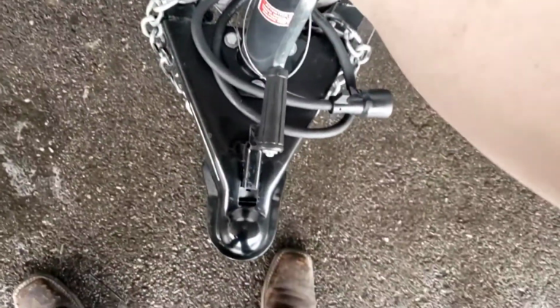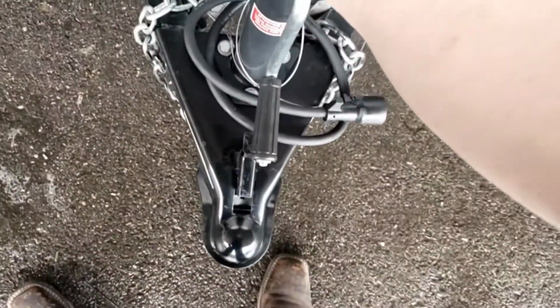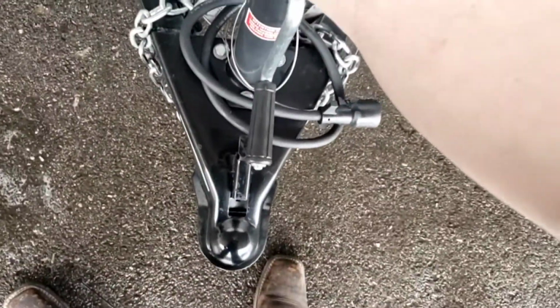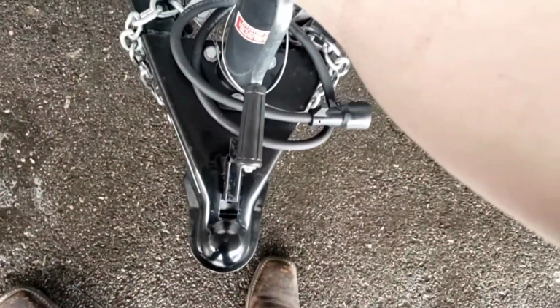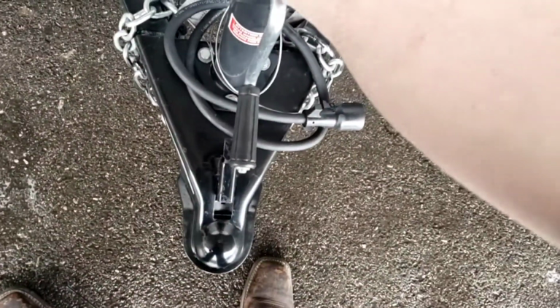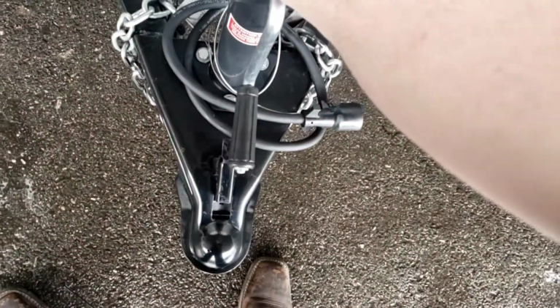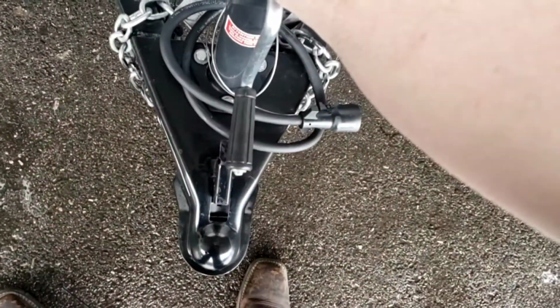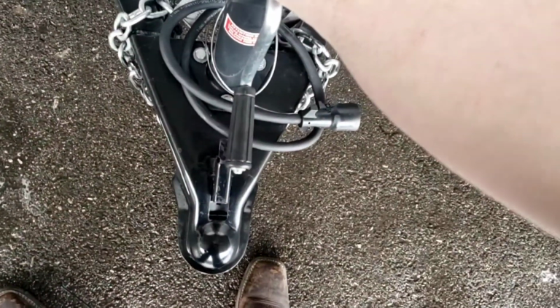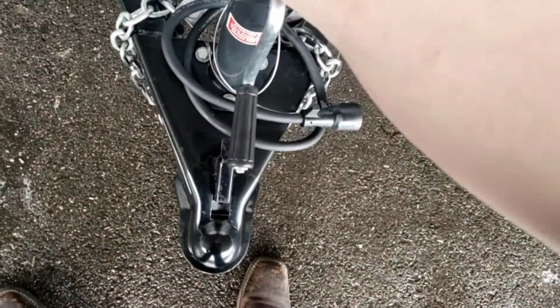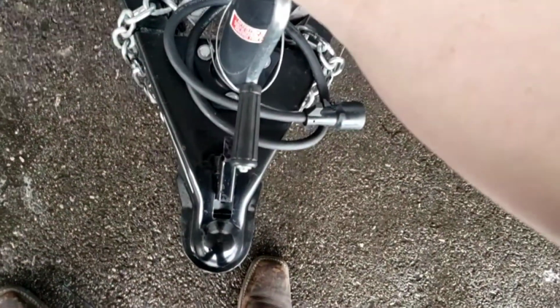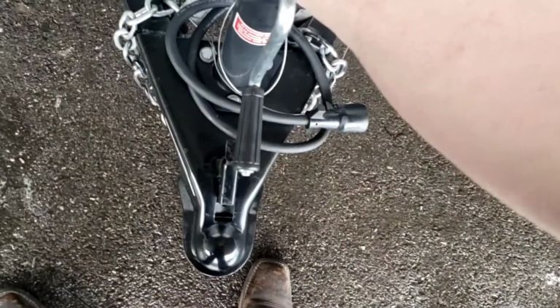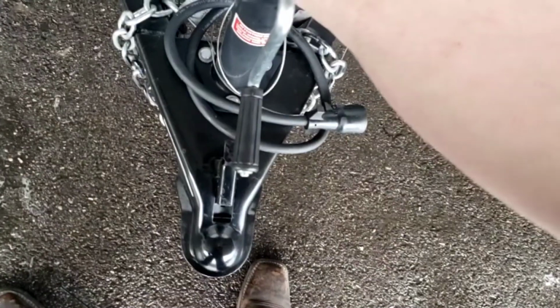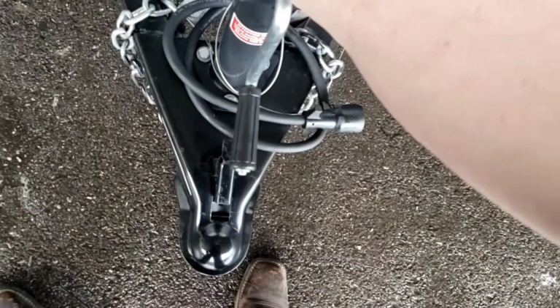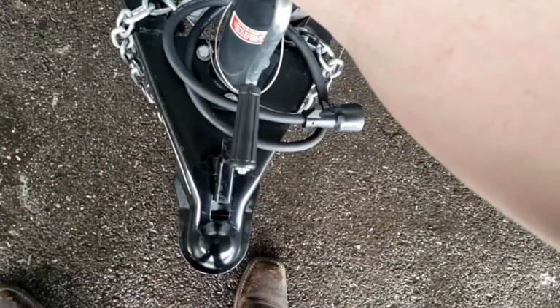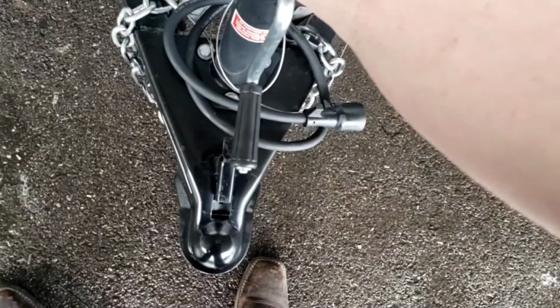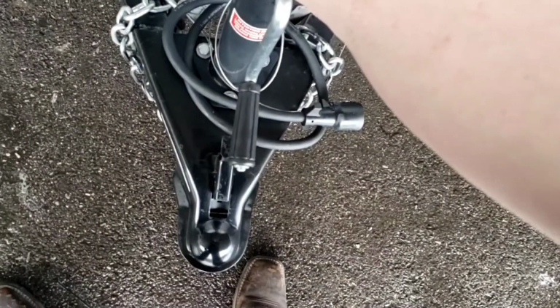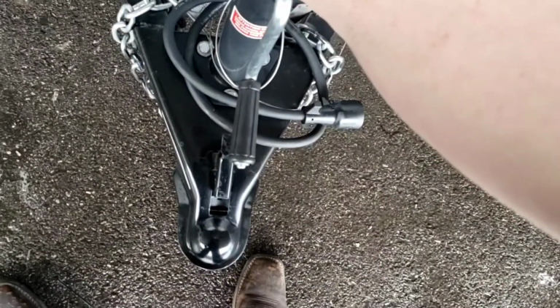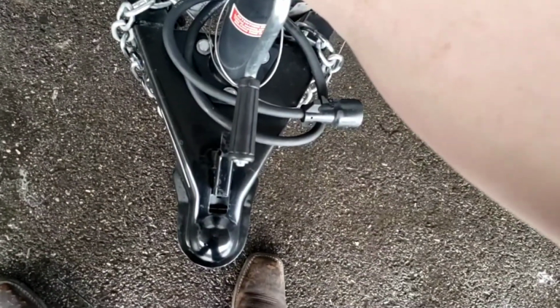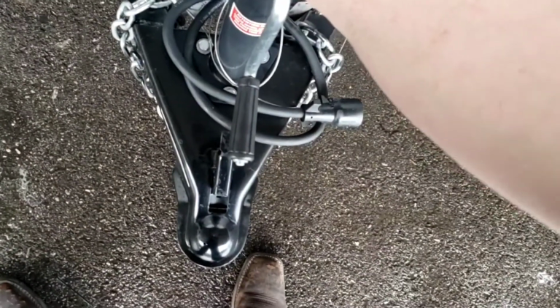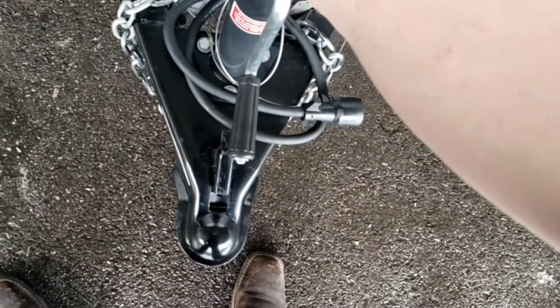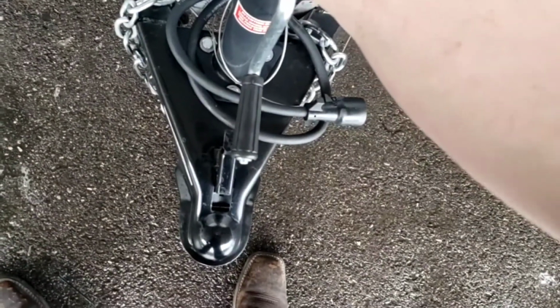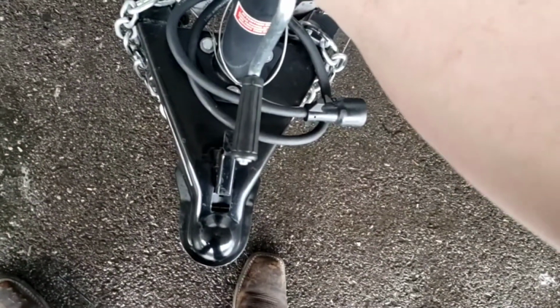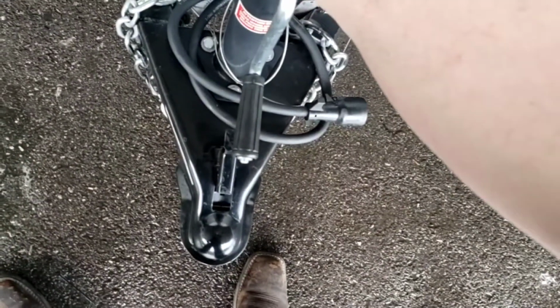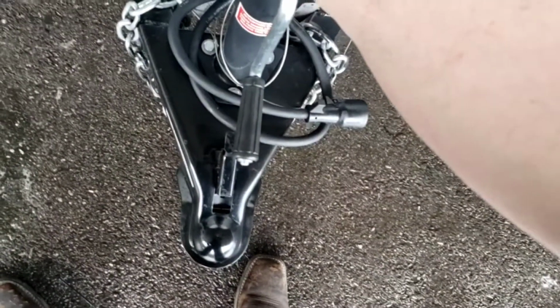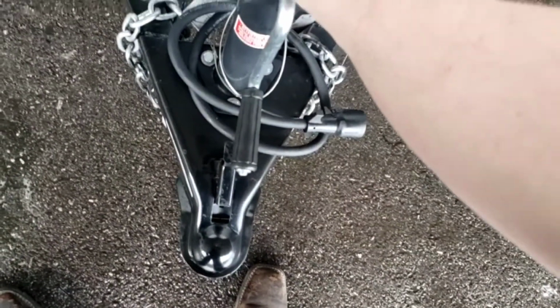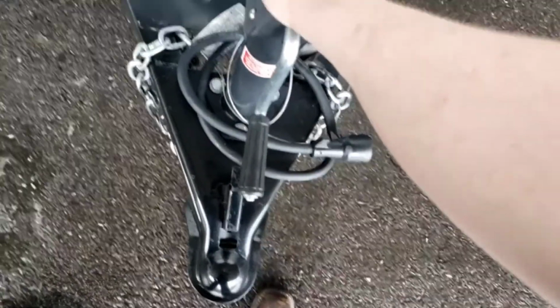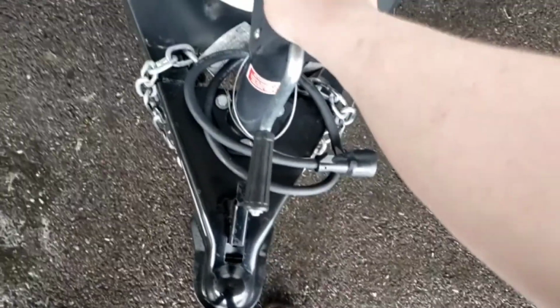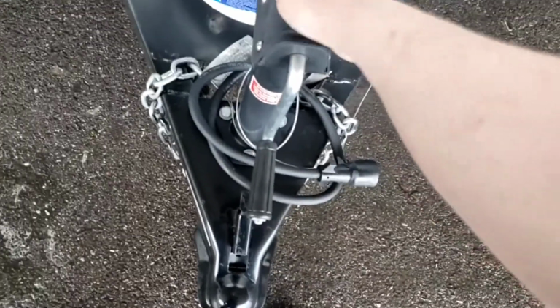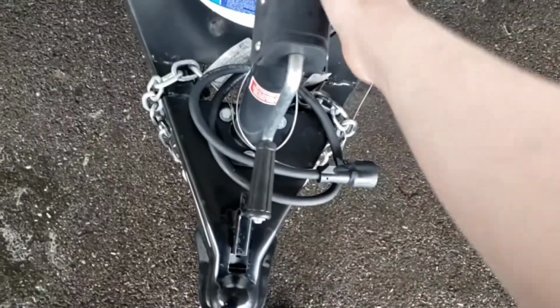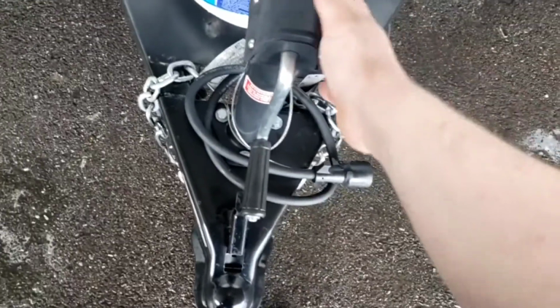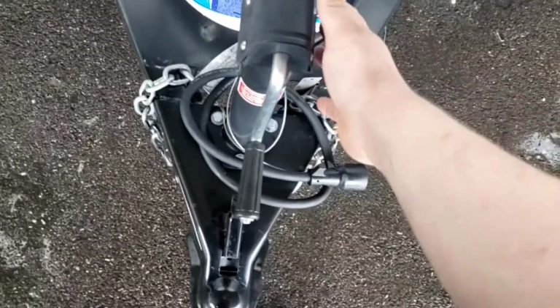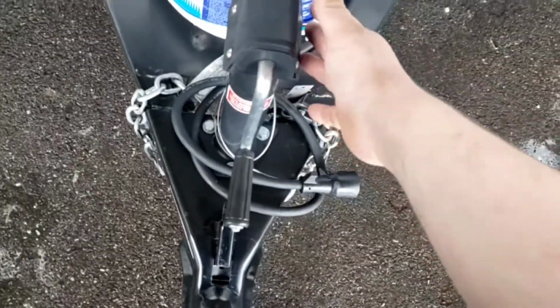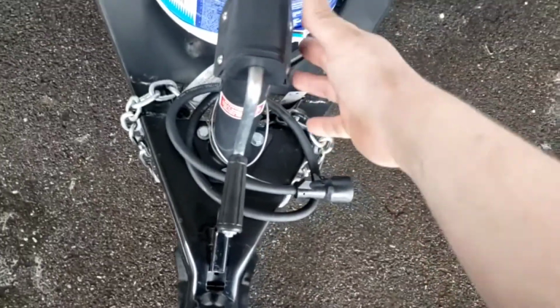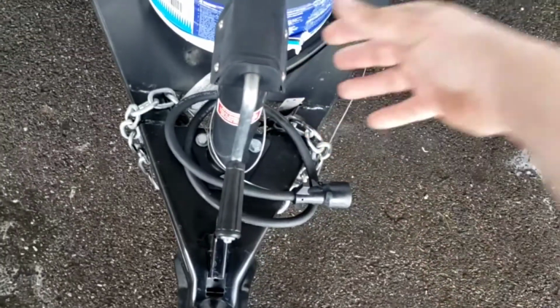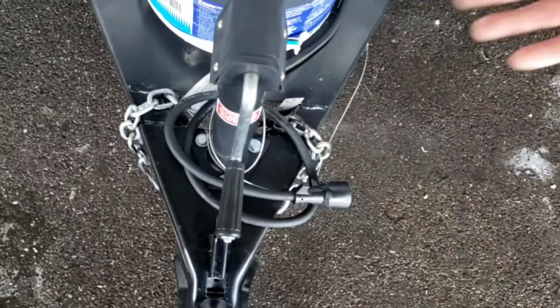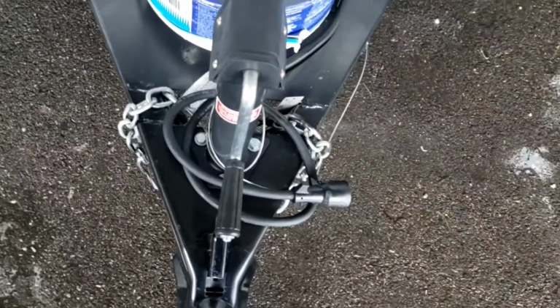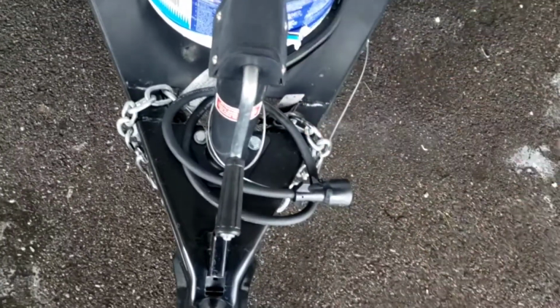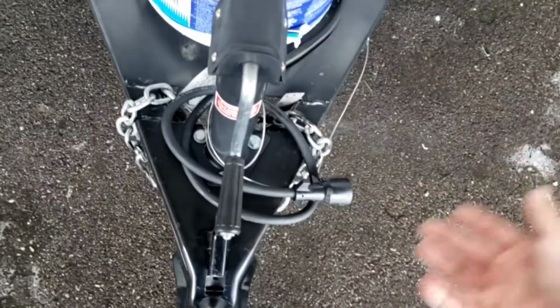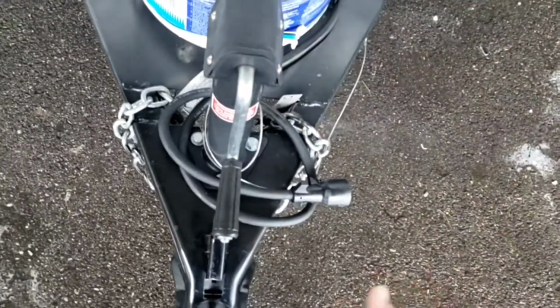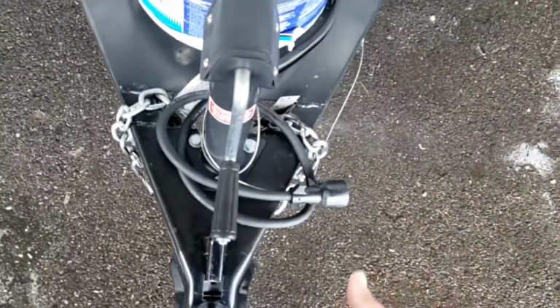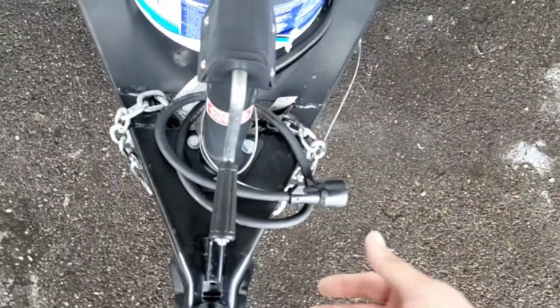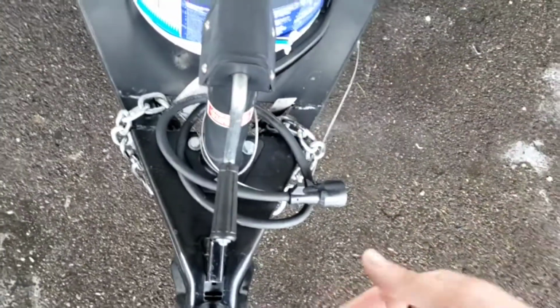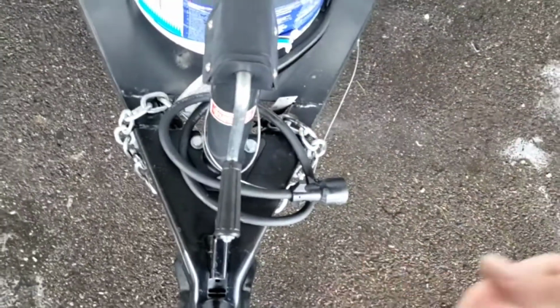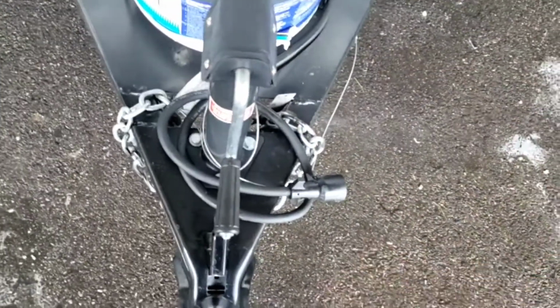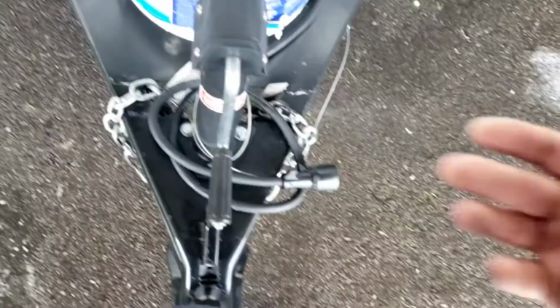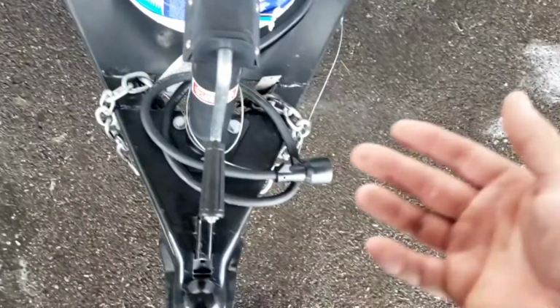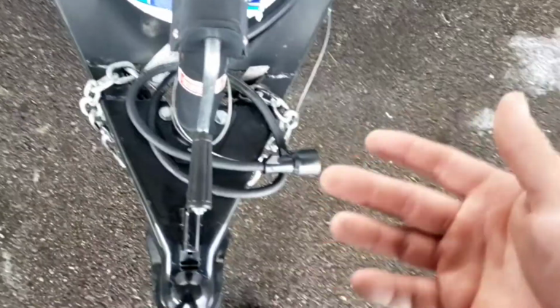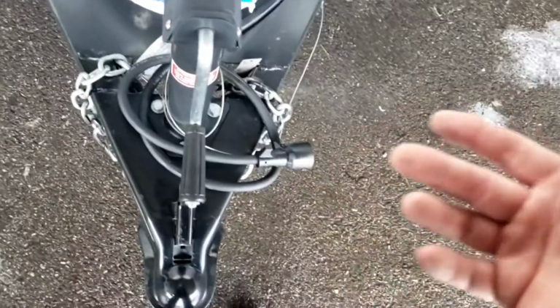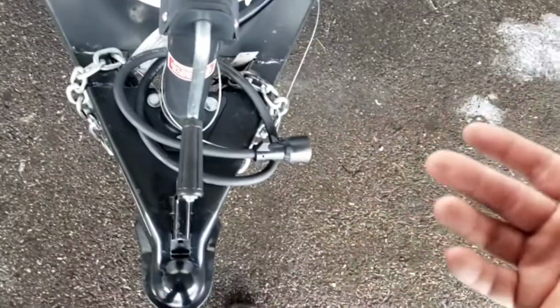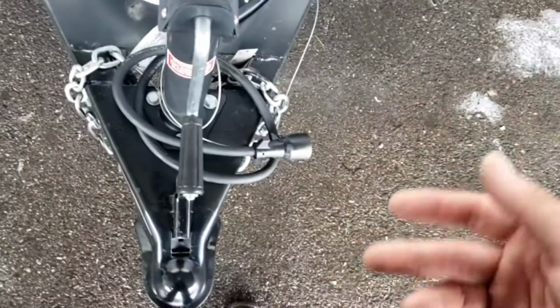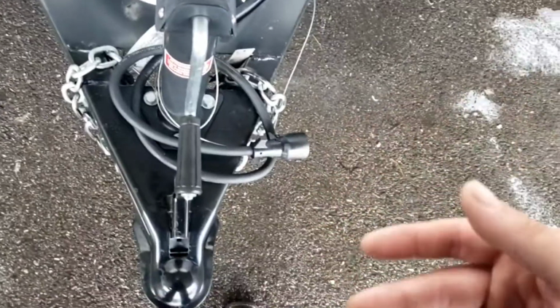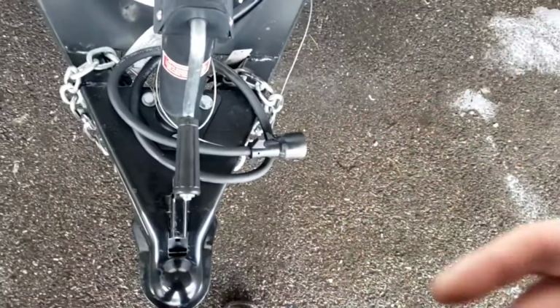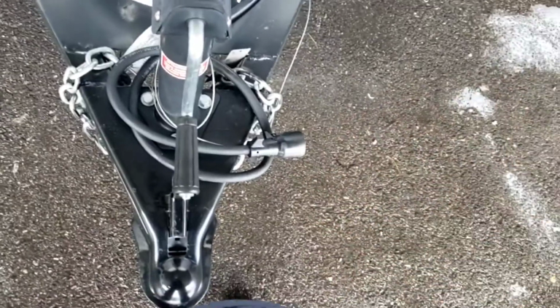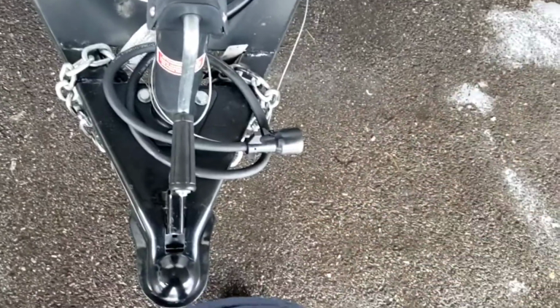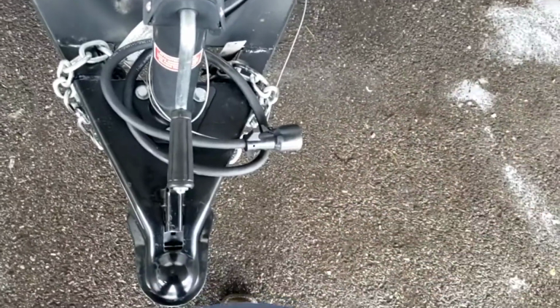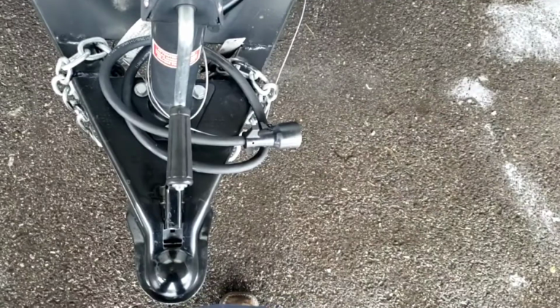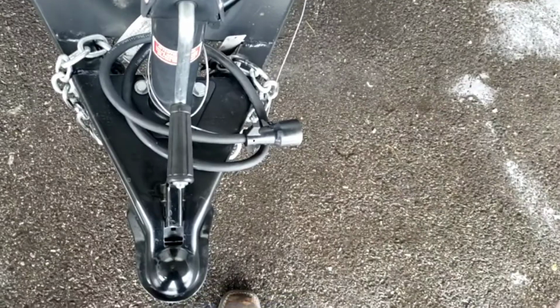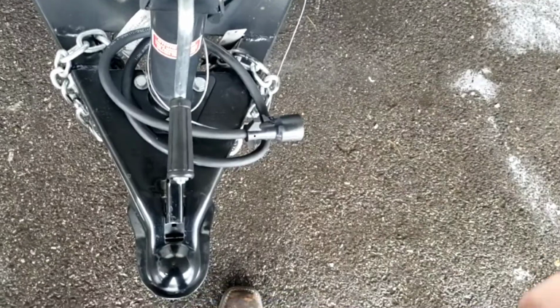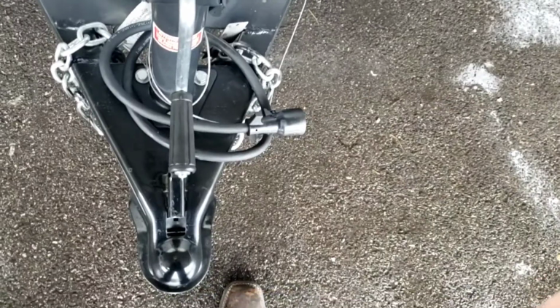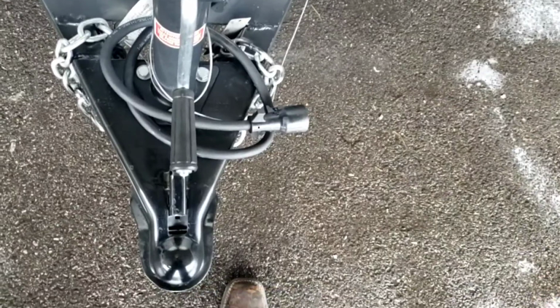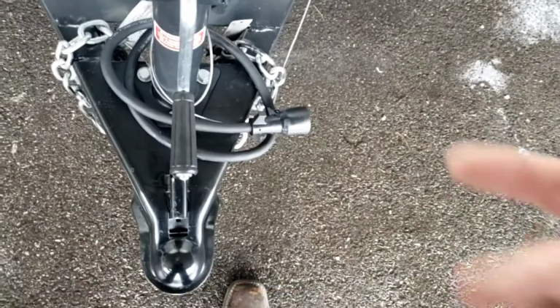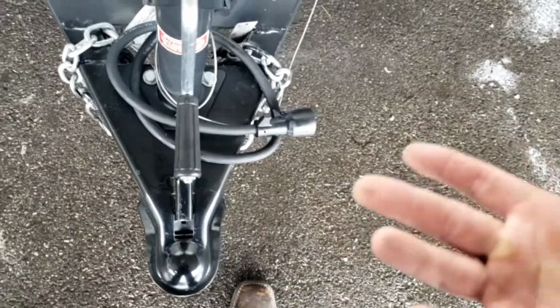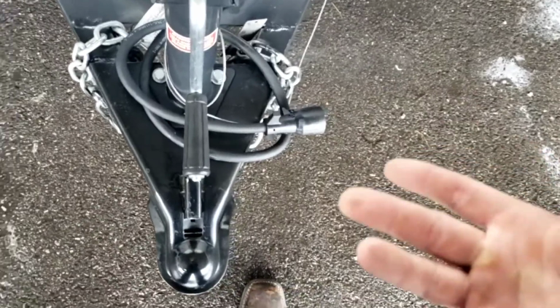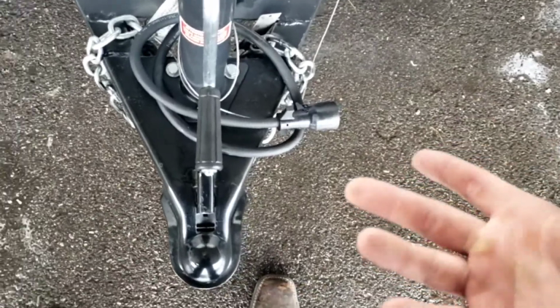Manual tongue jack — you can always opt for a power one. You can get it swapped over, but that's something you'd have to pay to do.